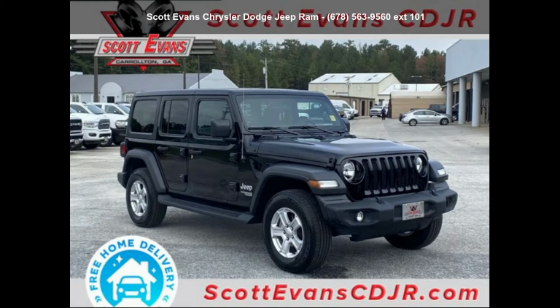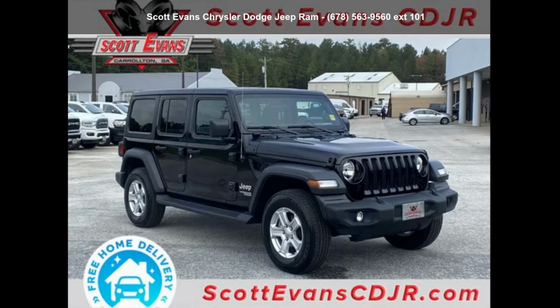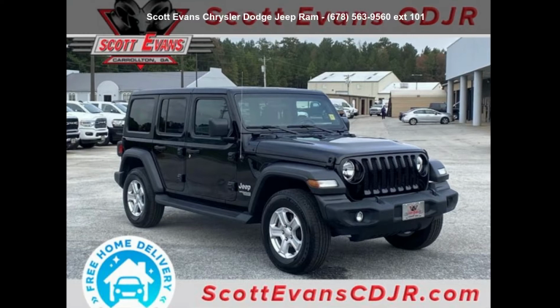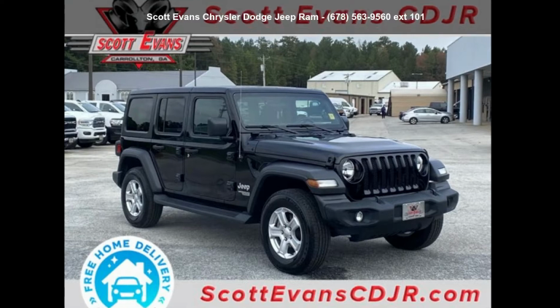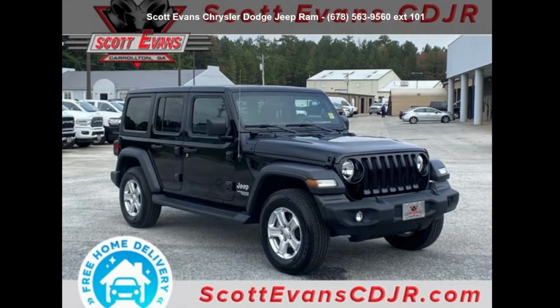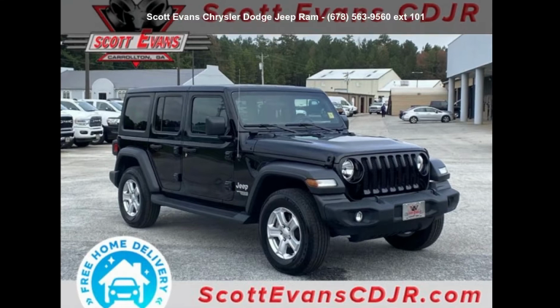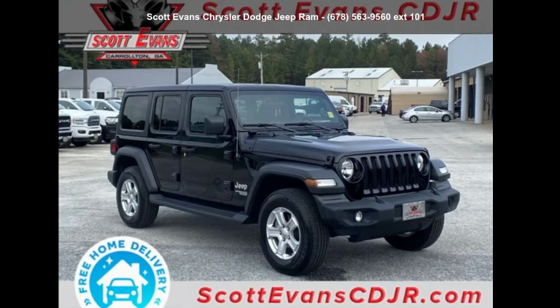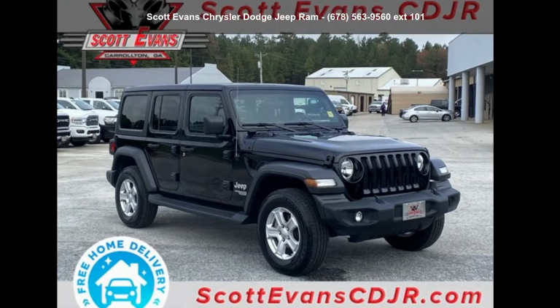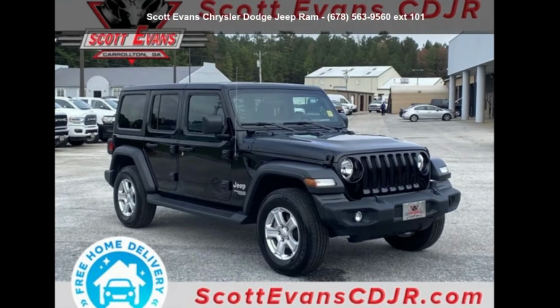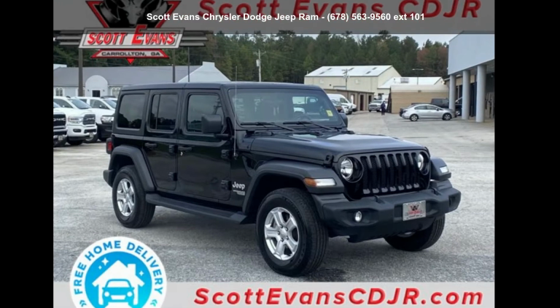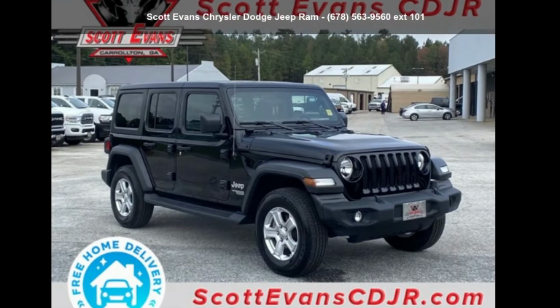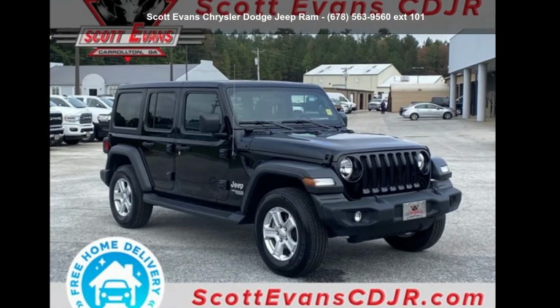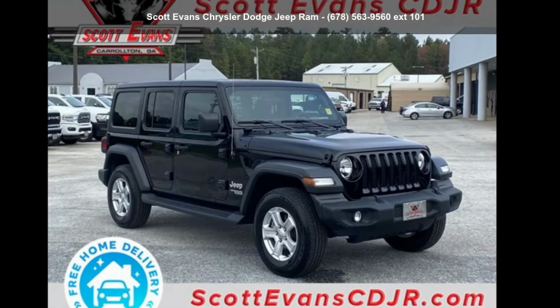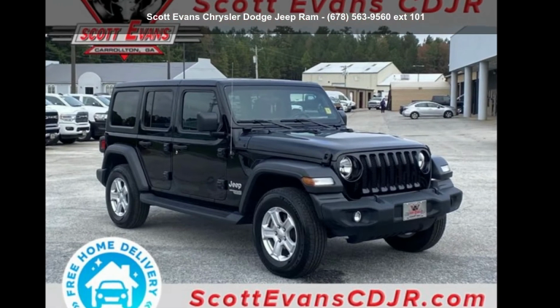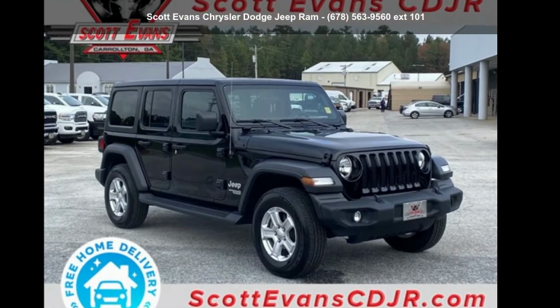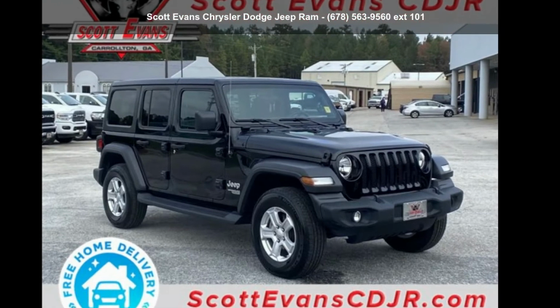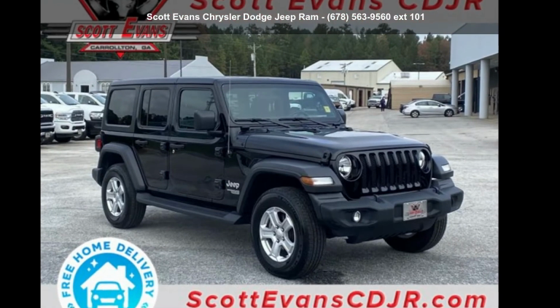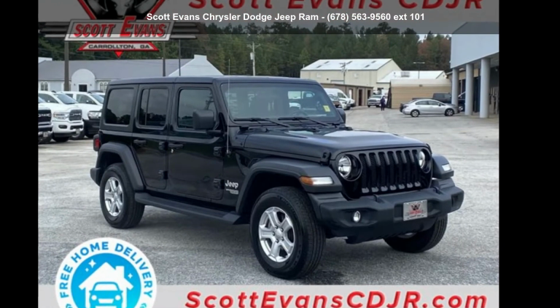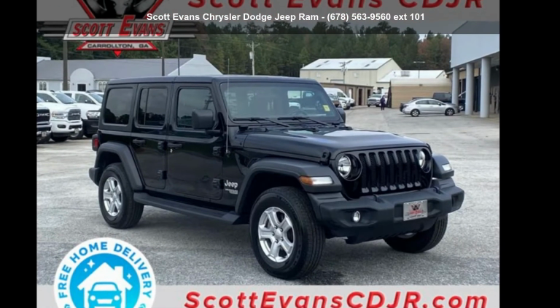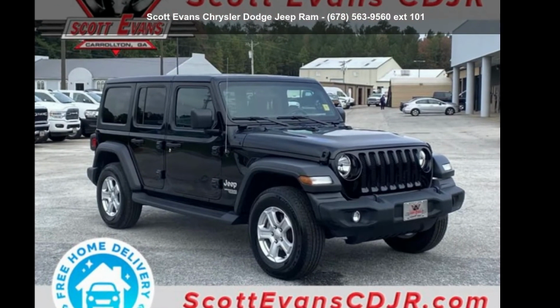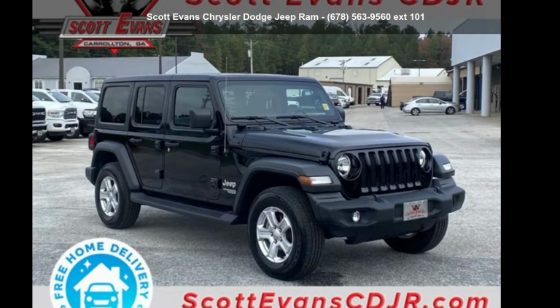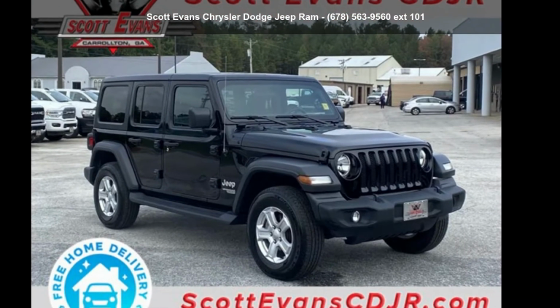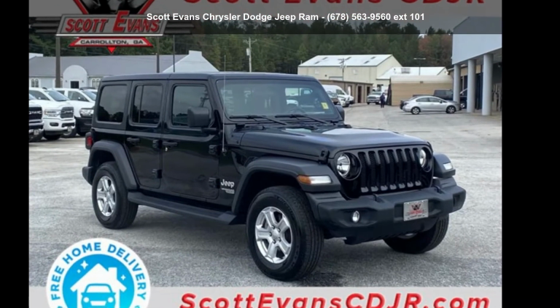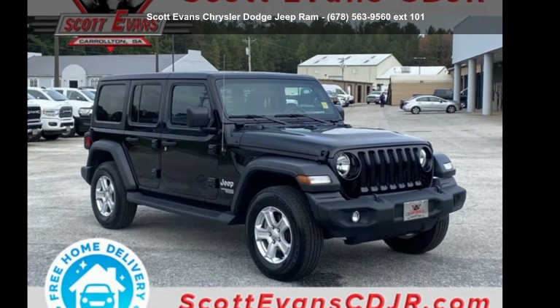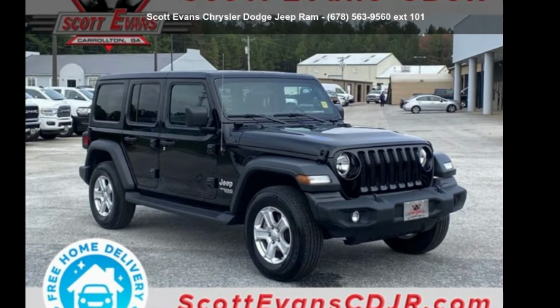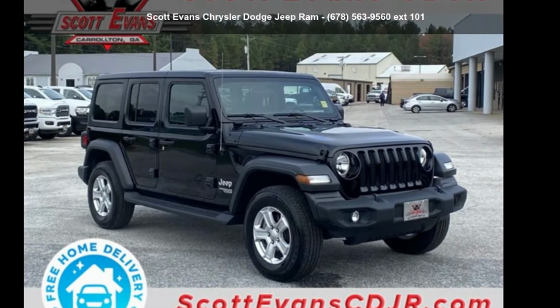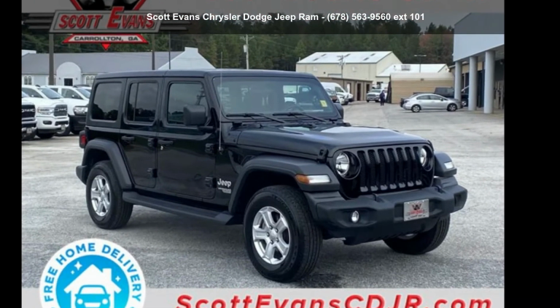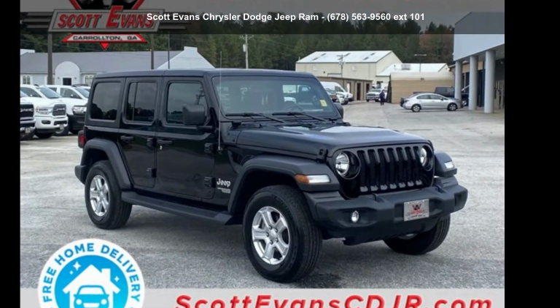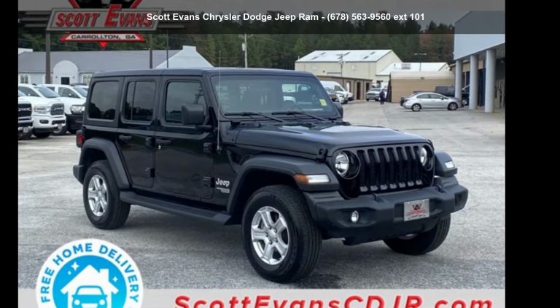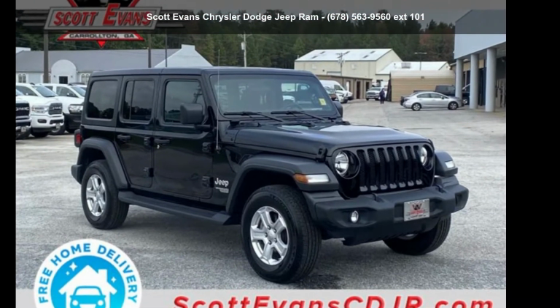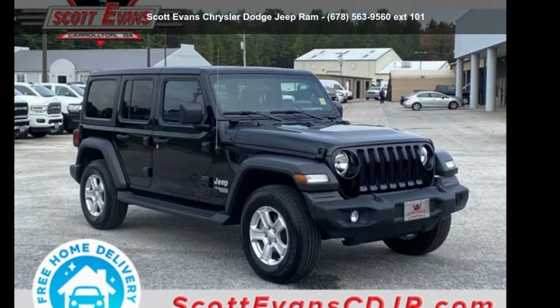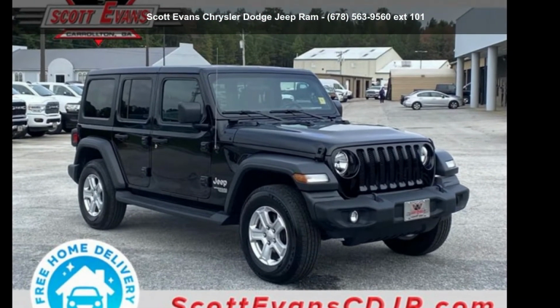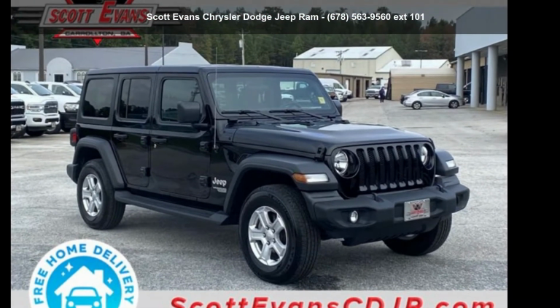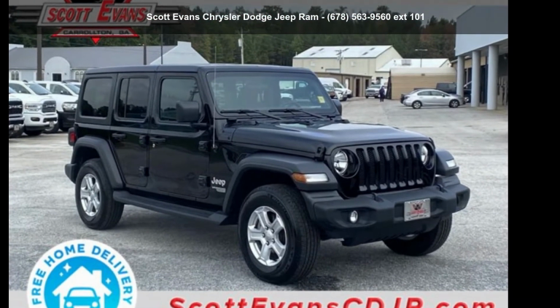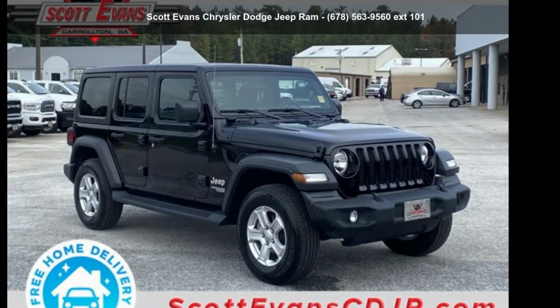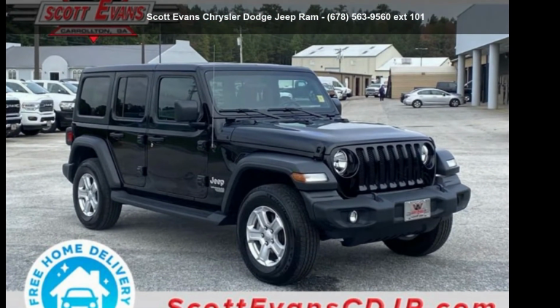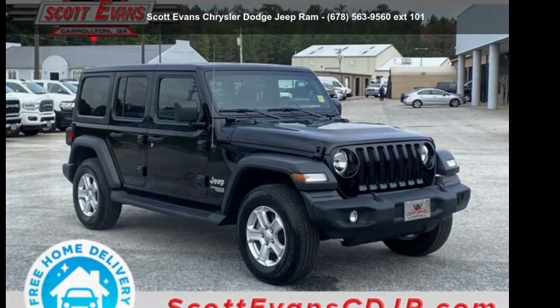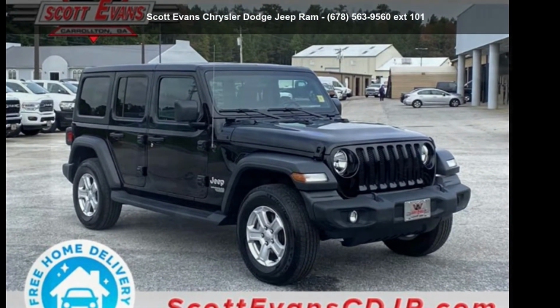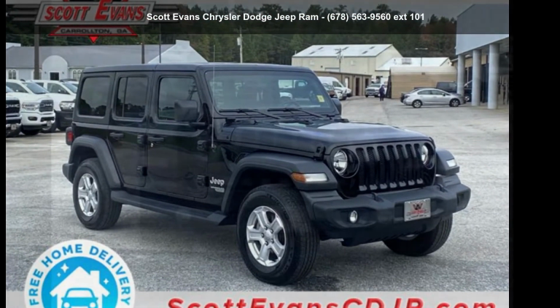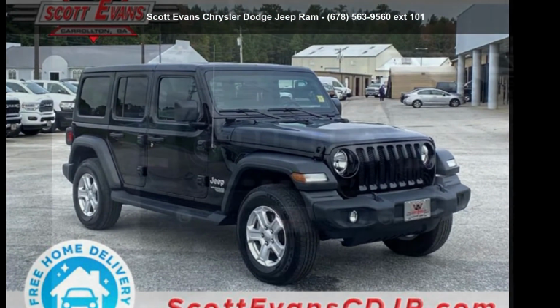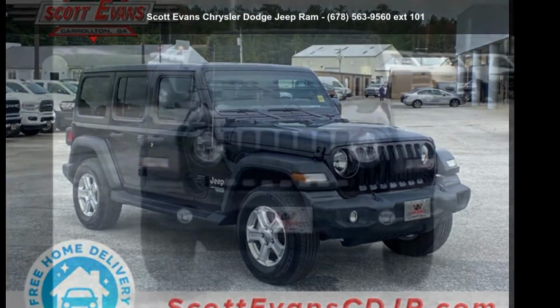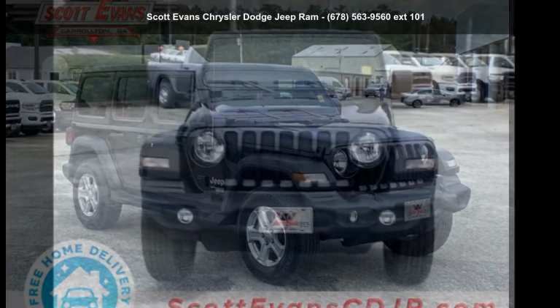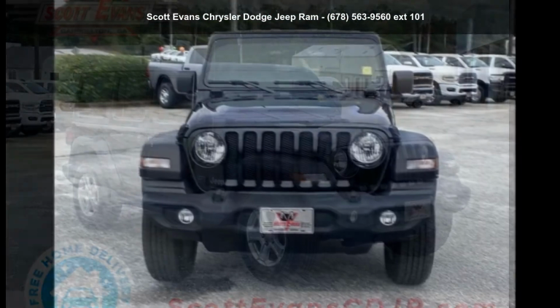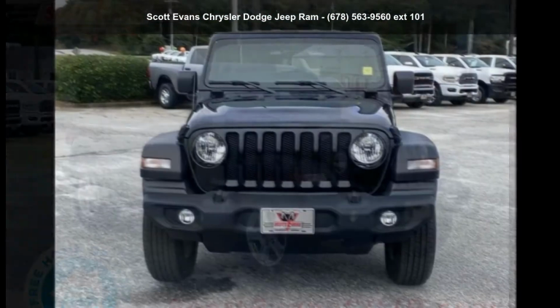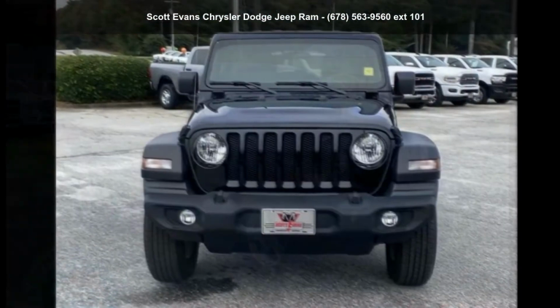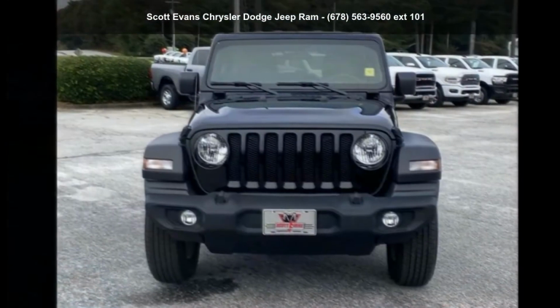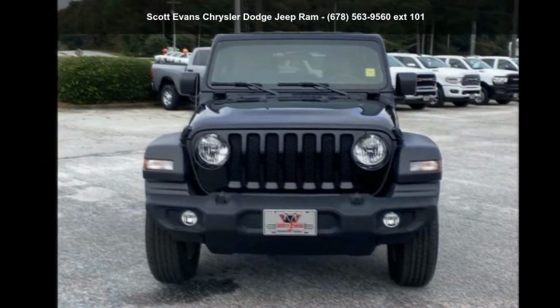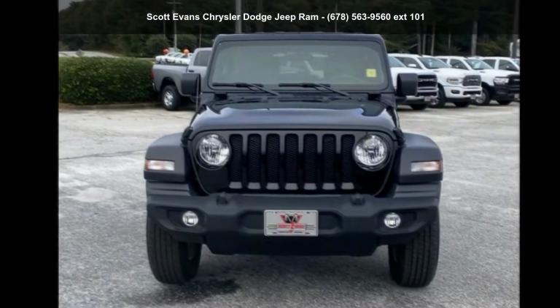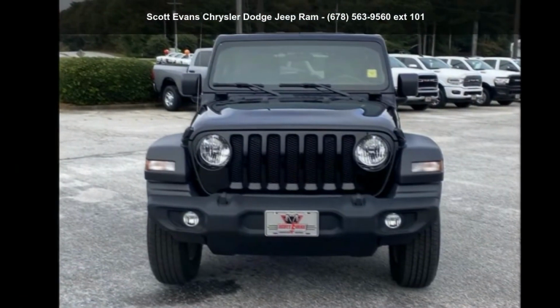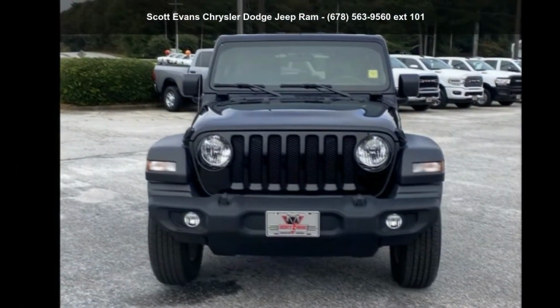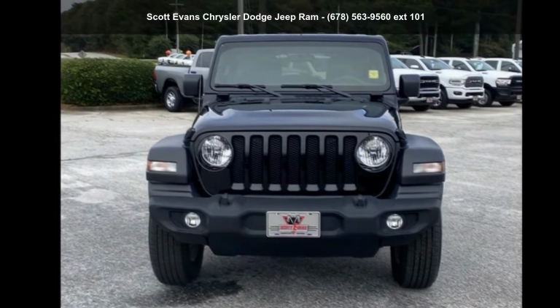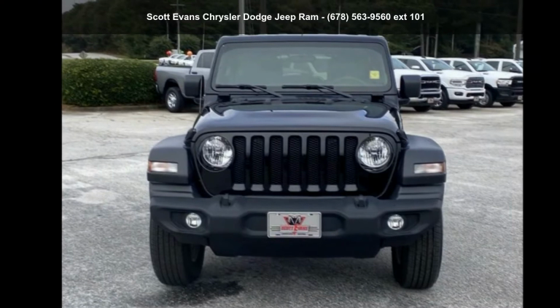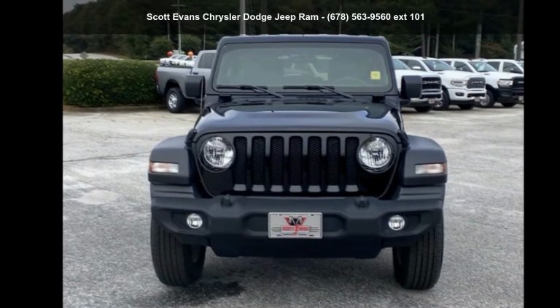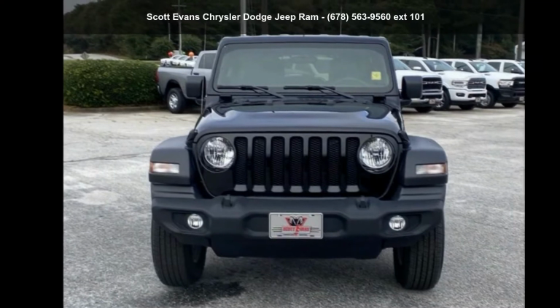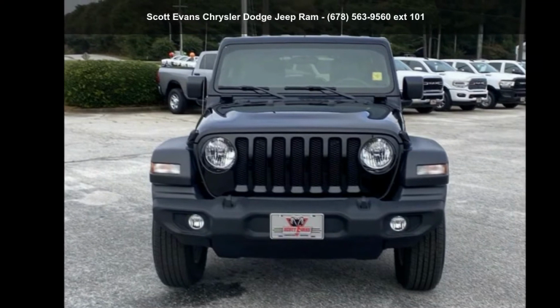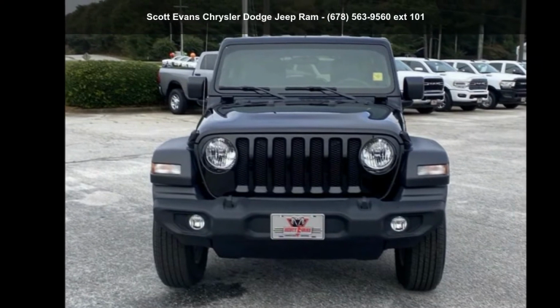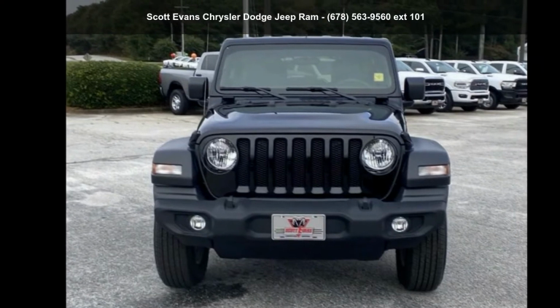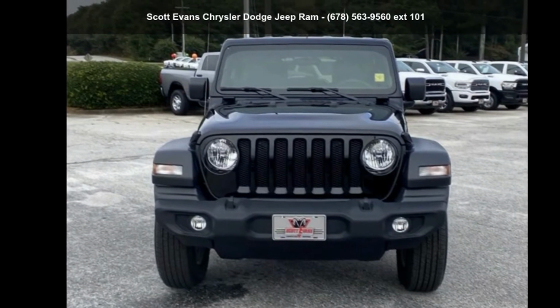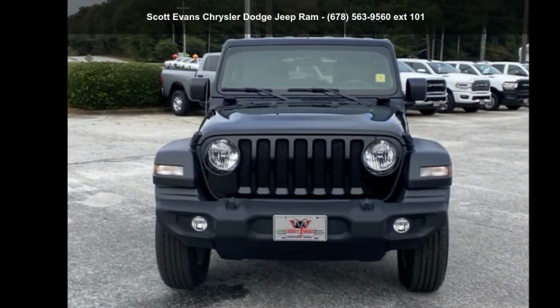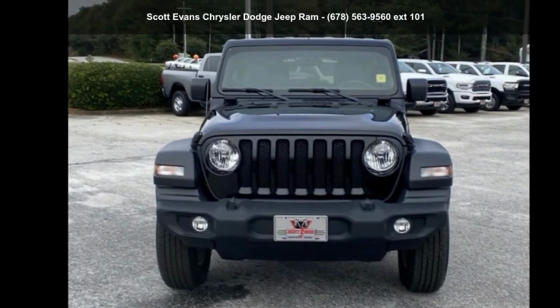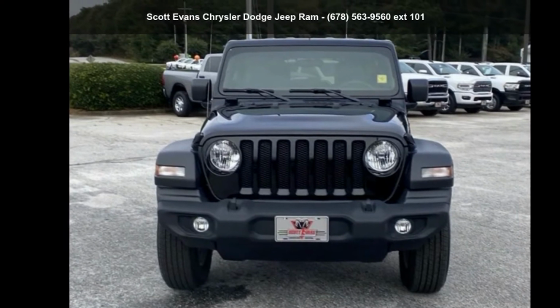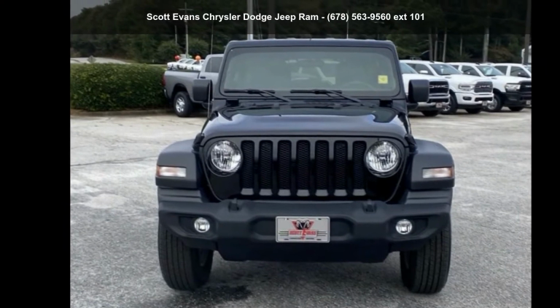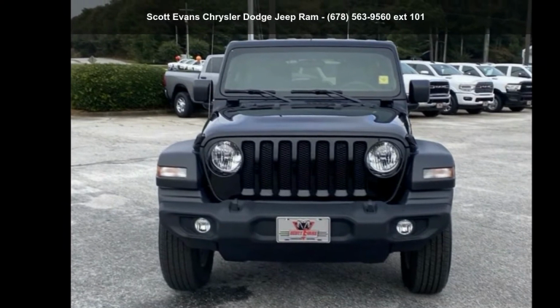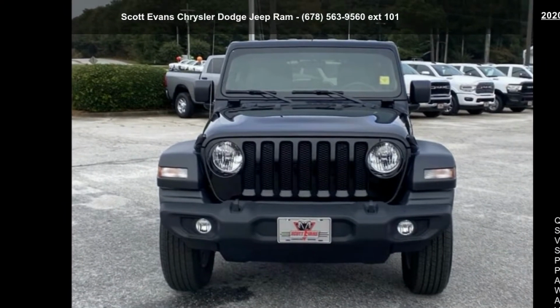Presenting the Jeep 2020 Wrangler Unlimited Sport S. This may be the set of wheels you've been looking for.